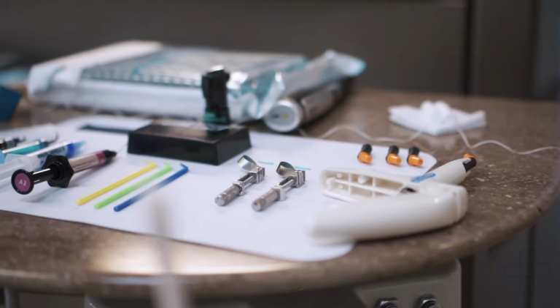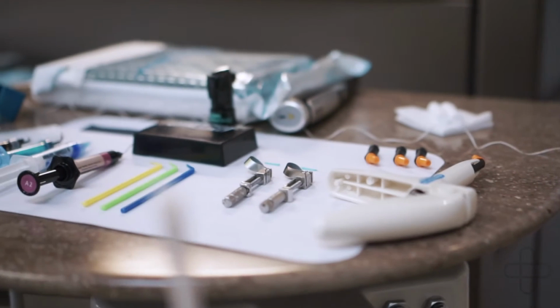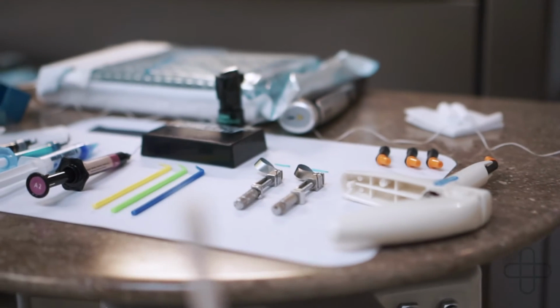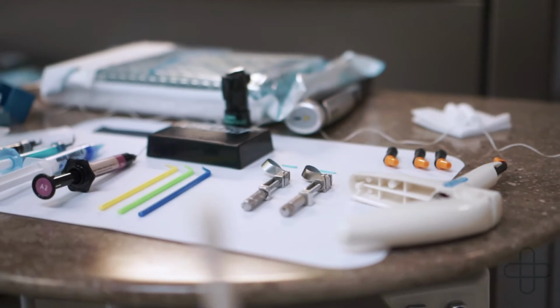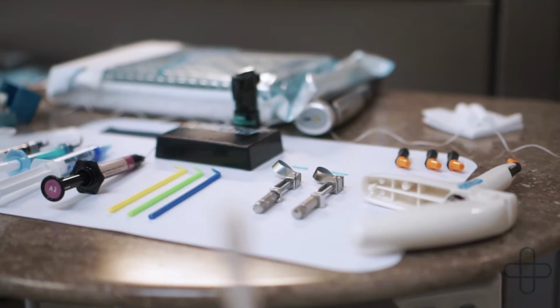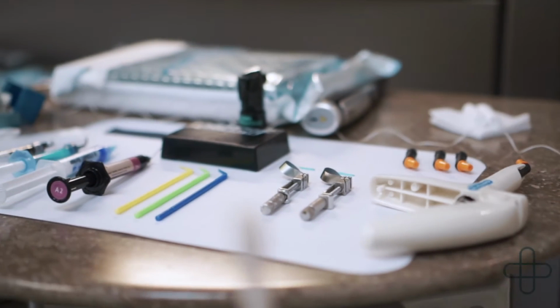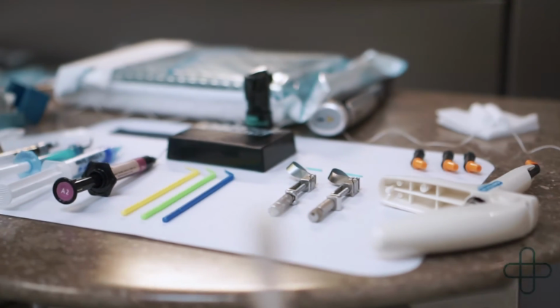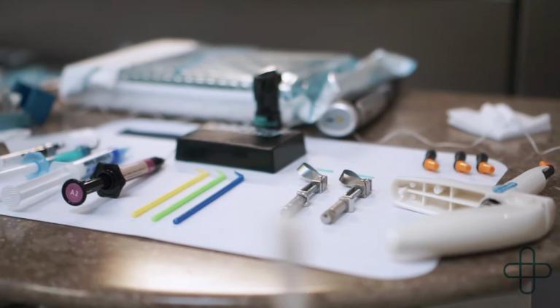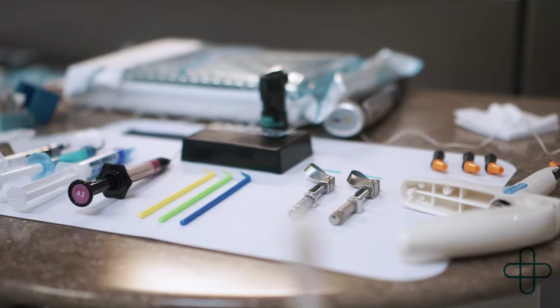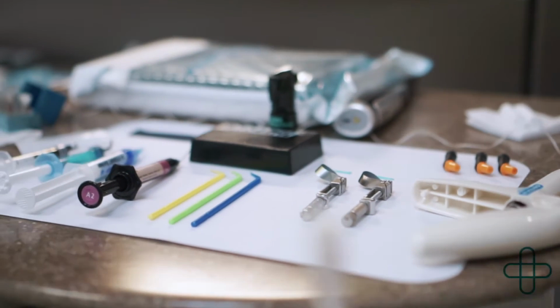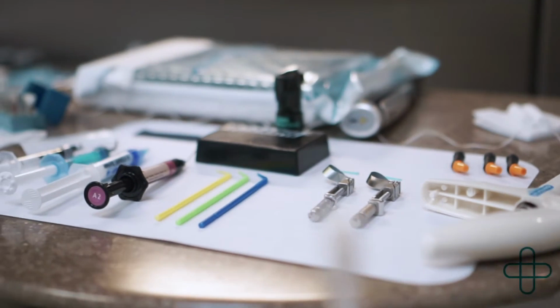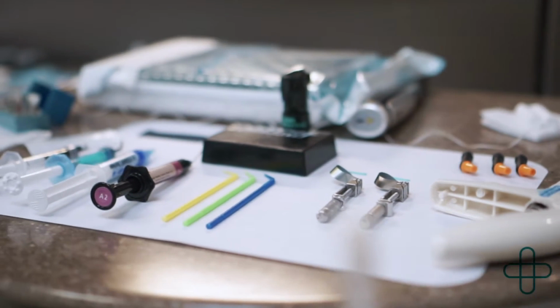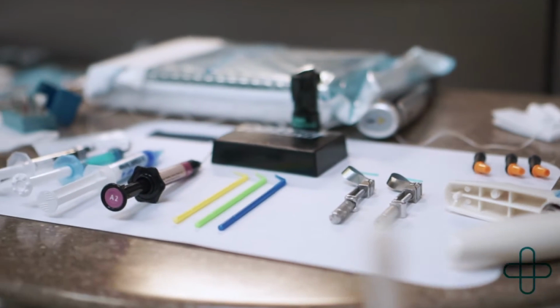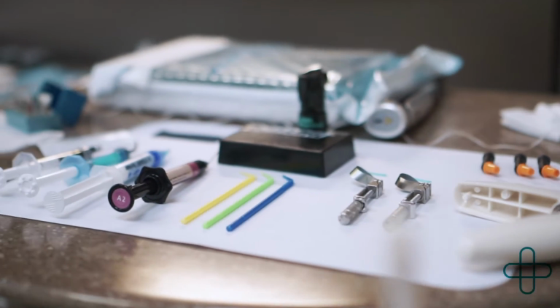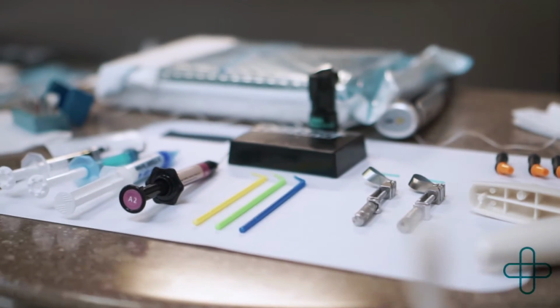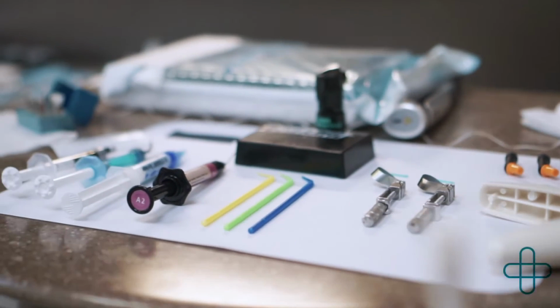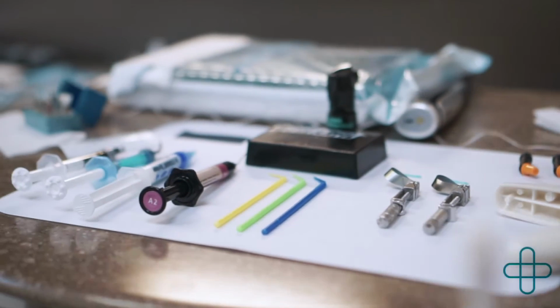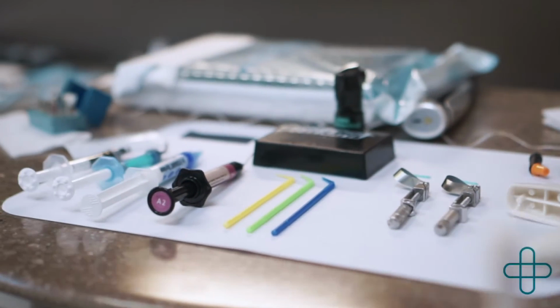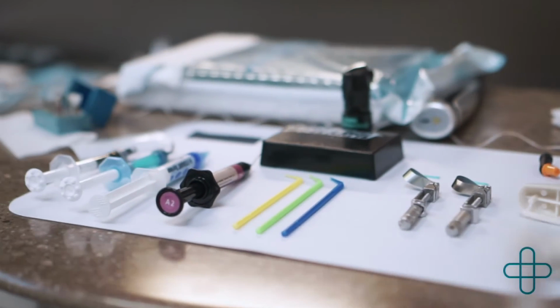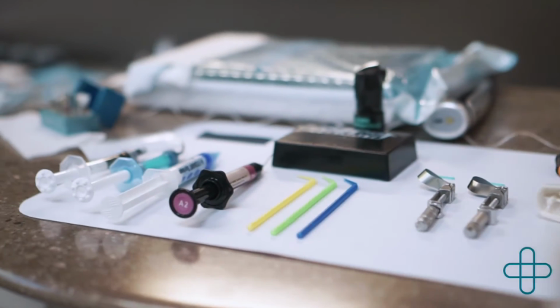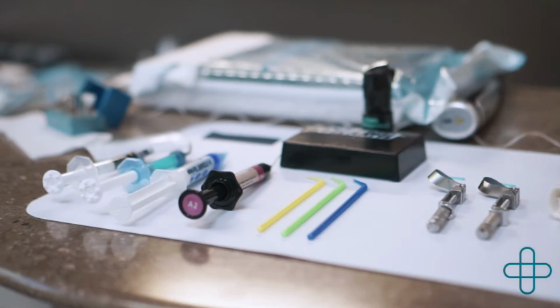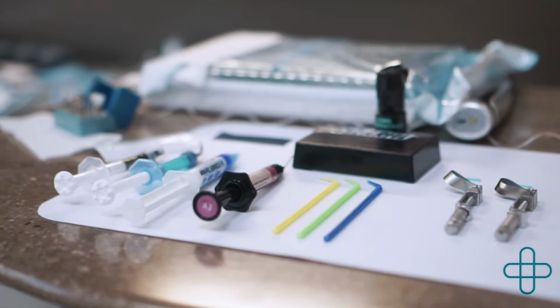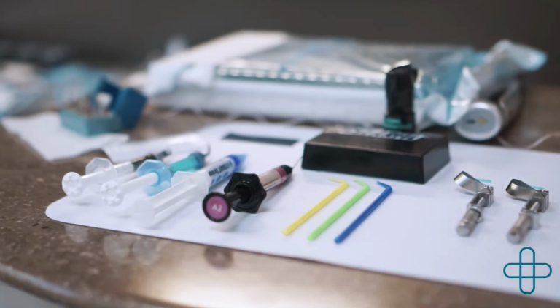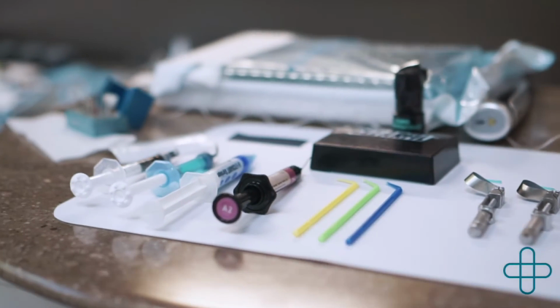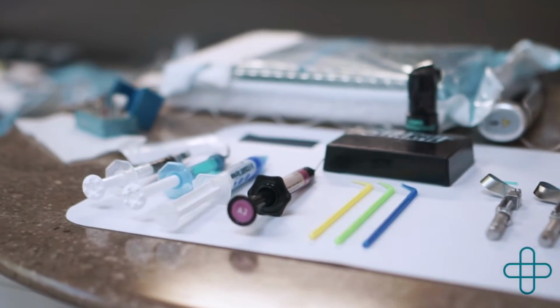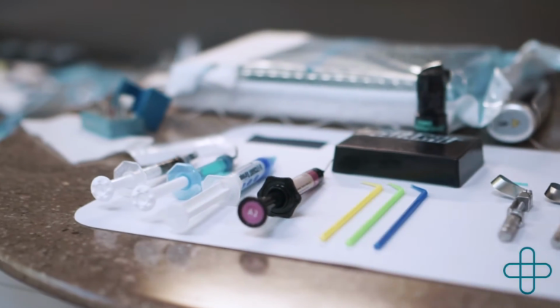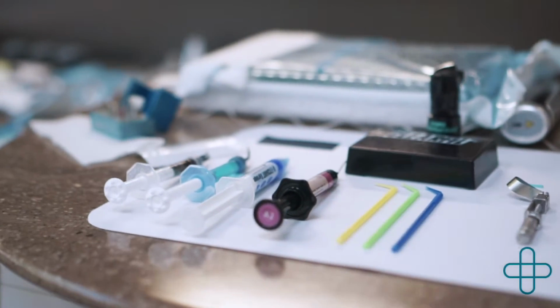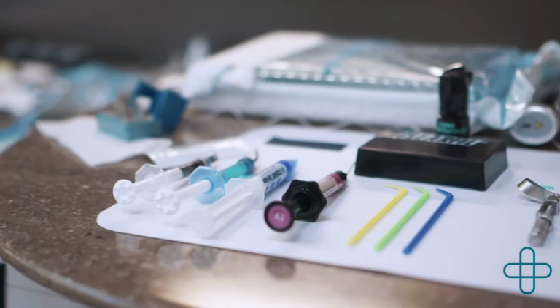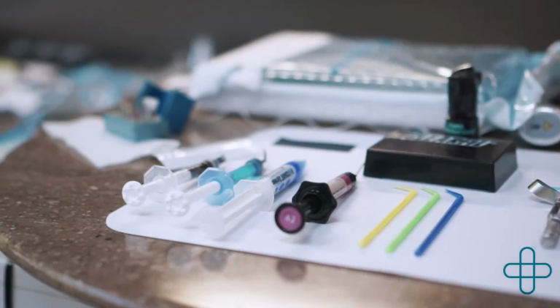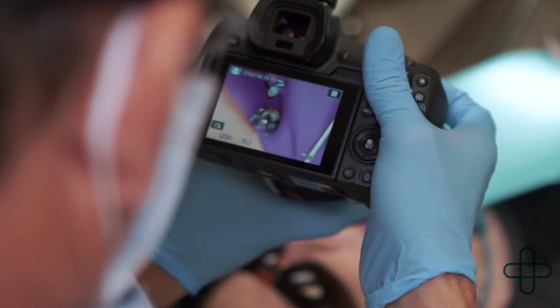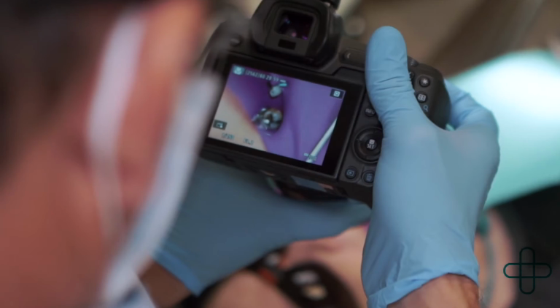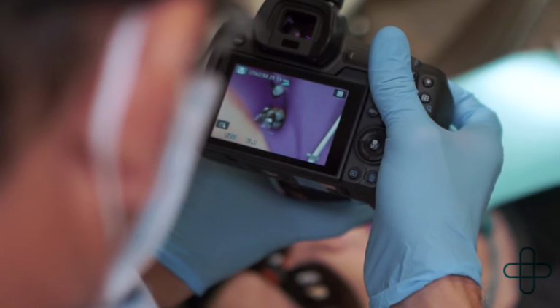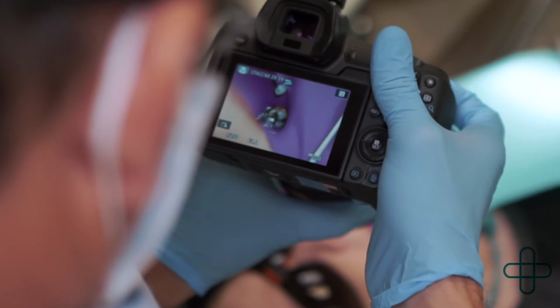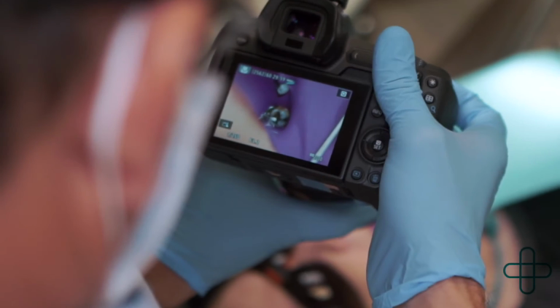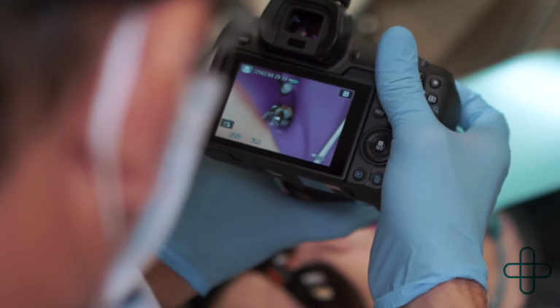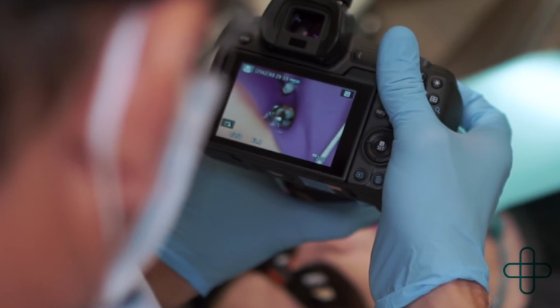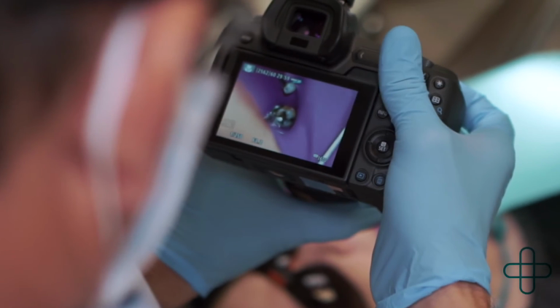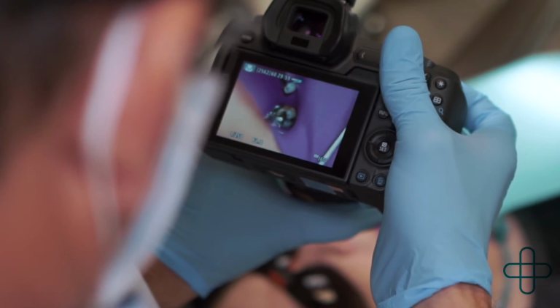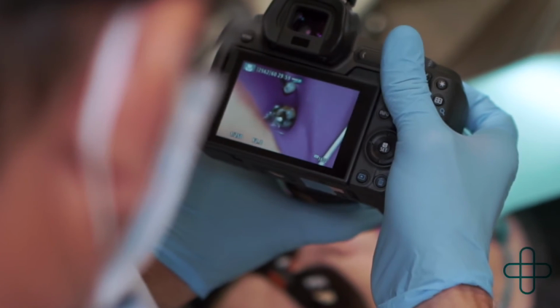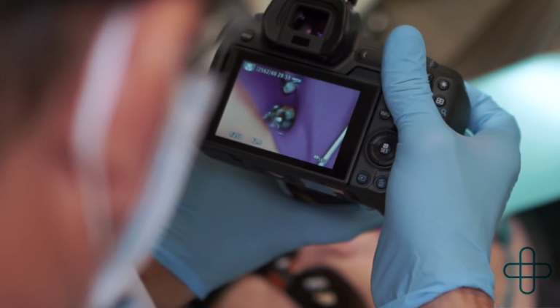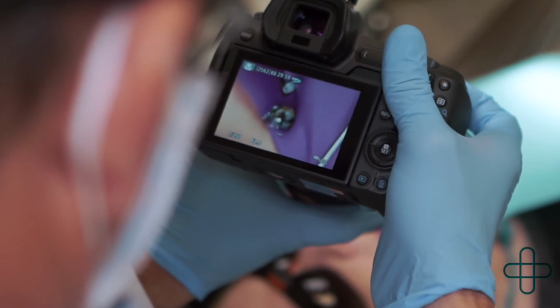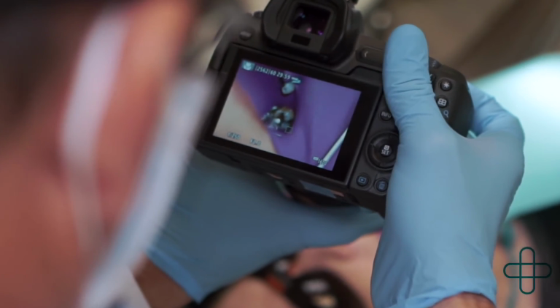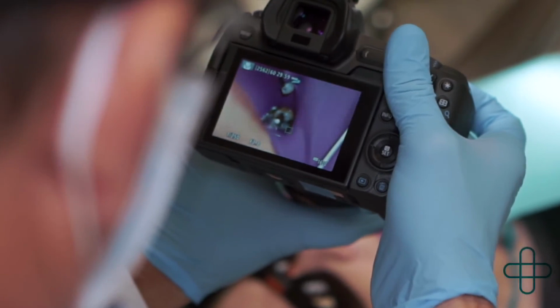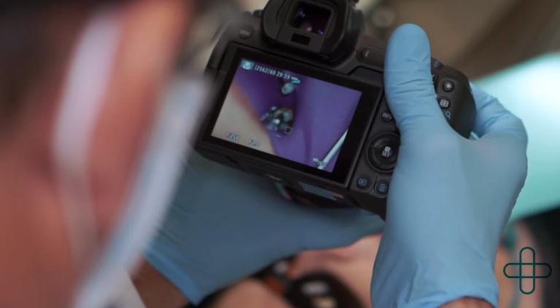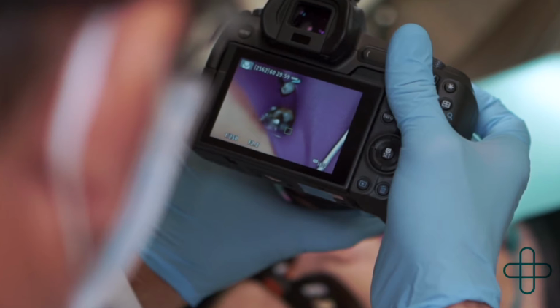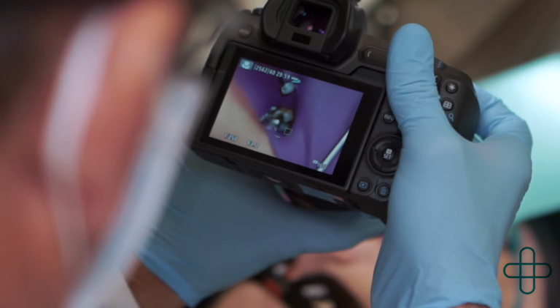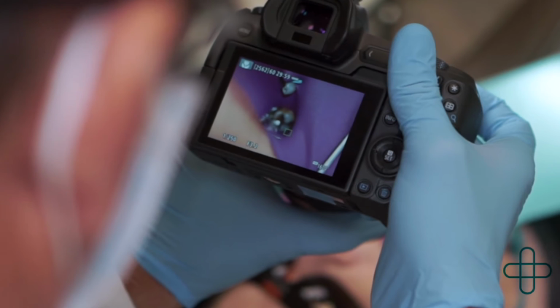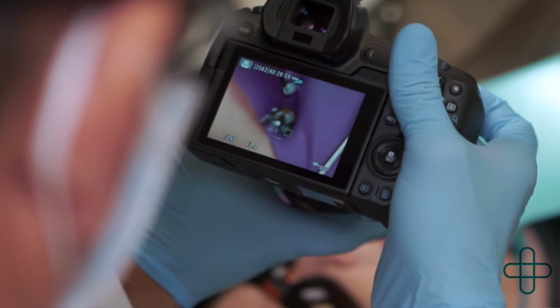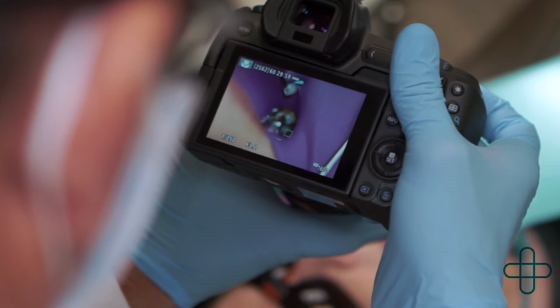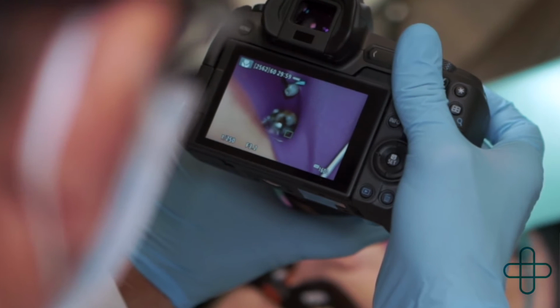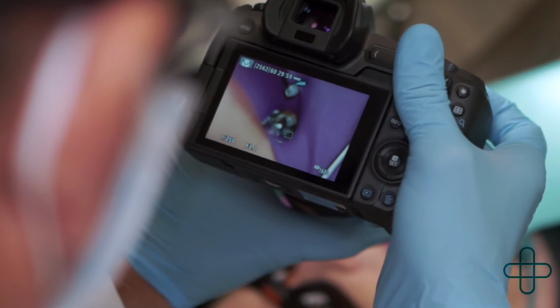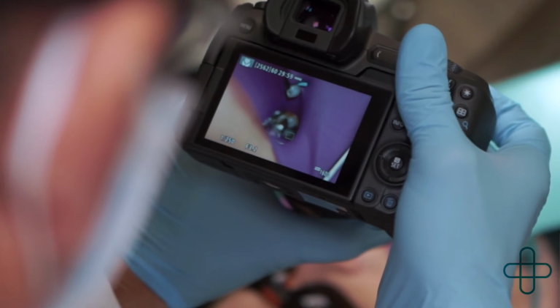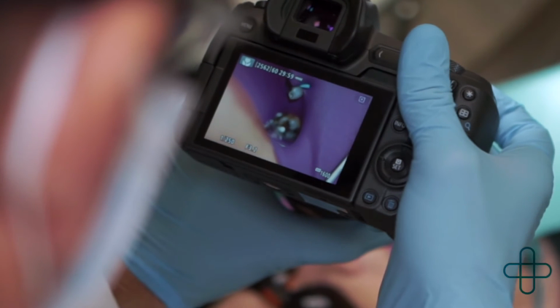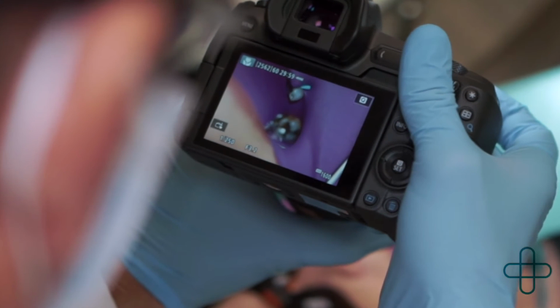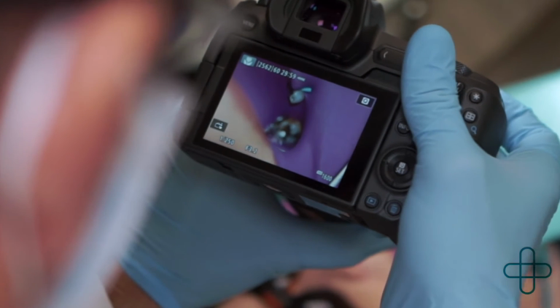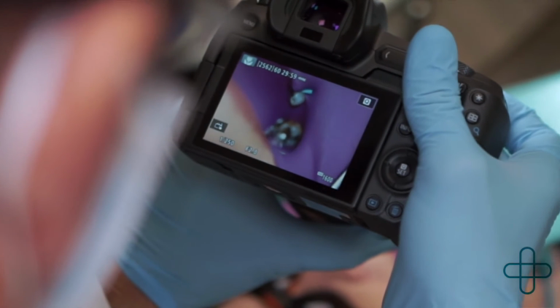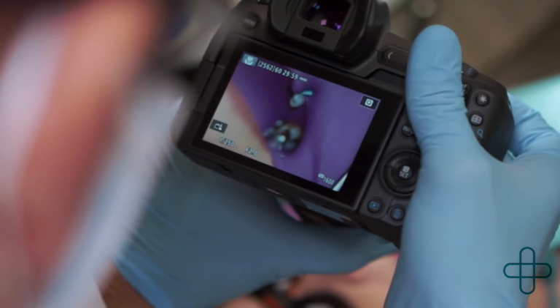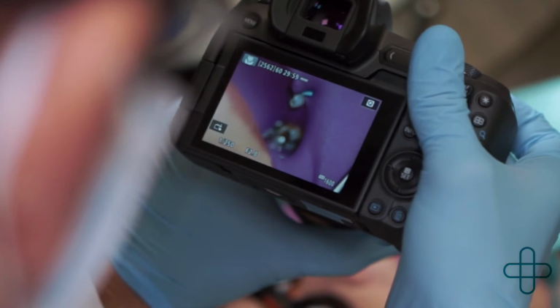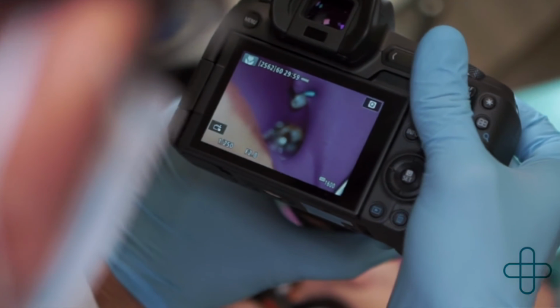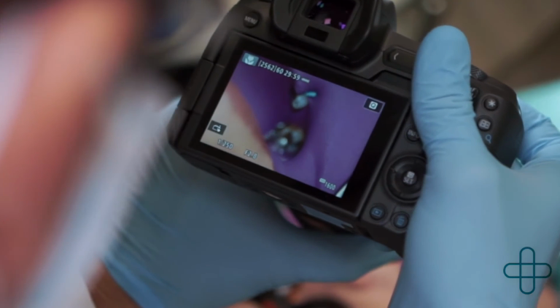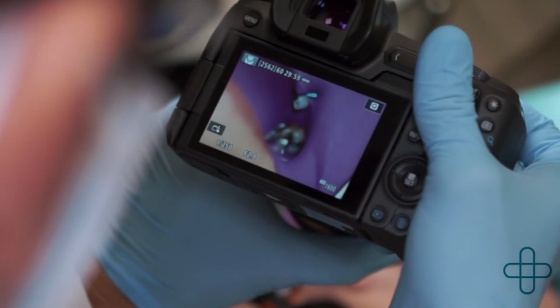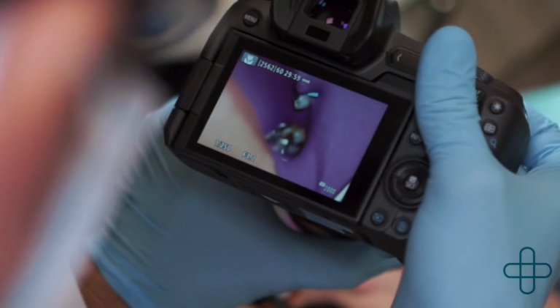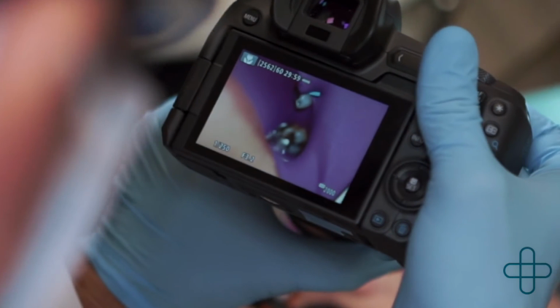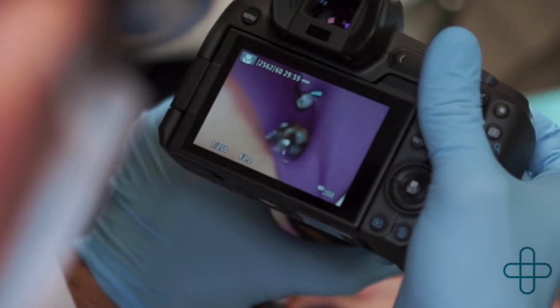Our goal at True Dentistry is to keep our patients from having to have work done over and over again and keep them out of that dental cycle.